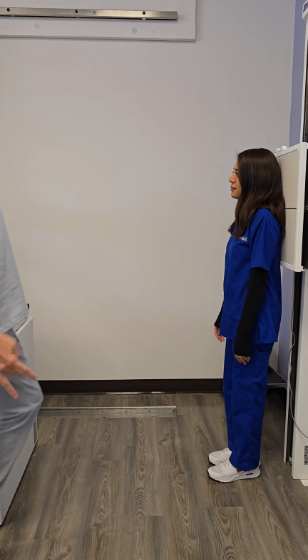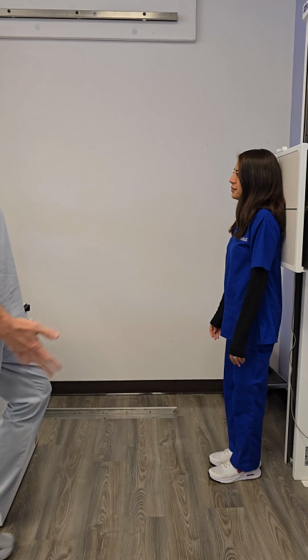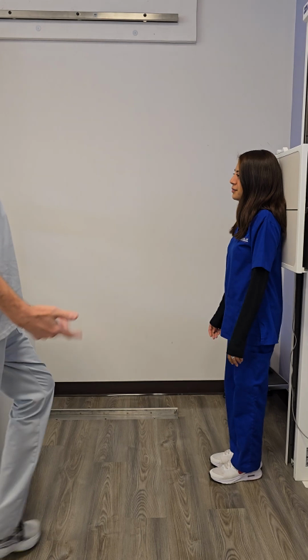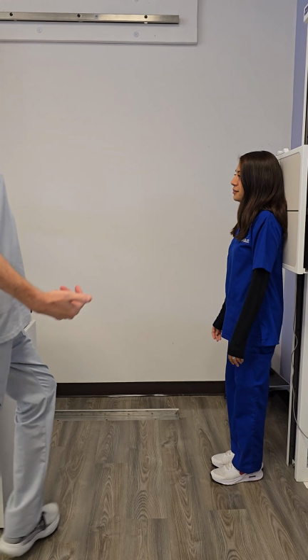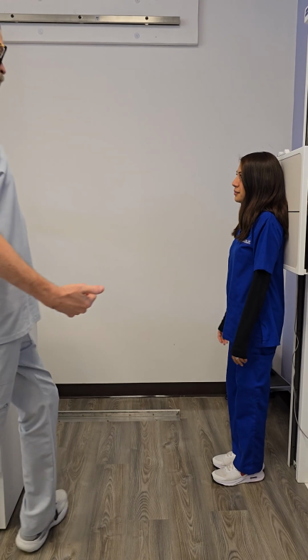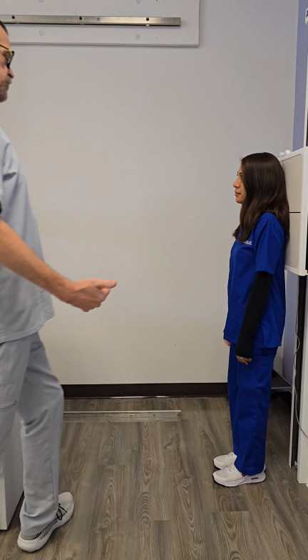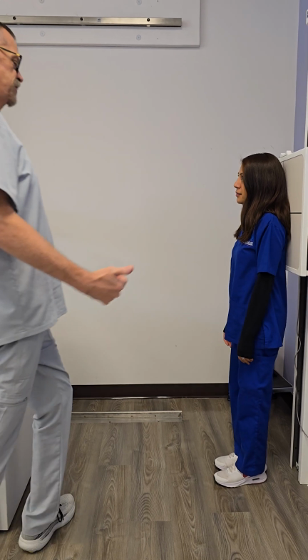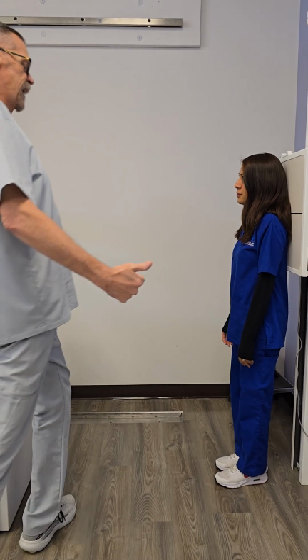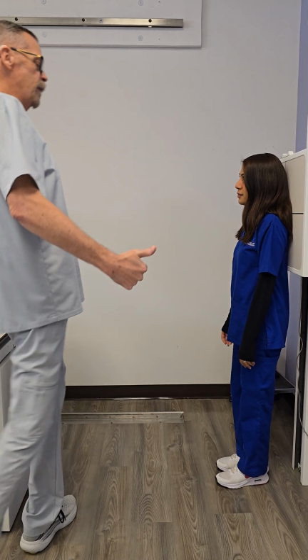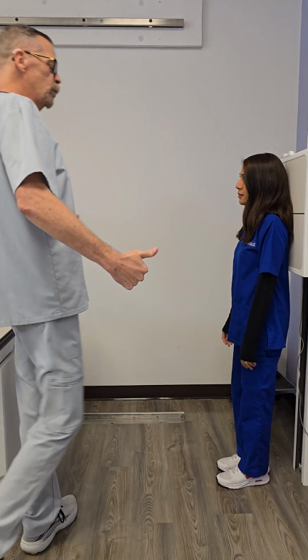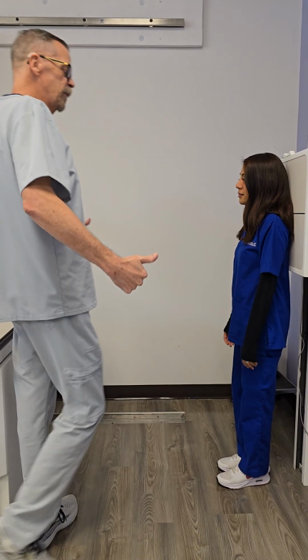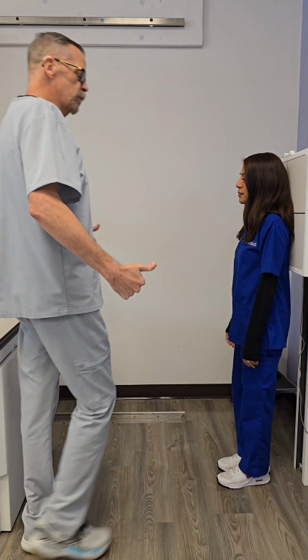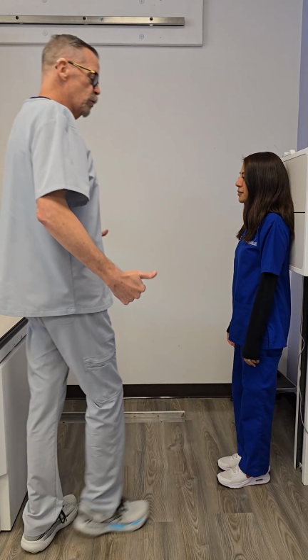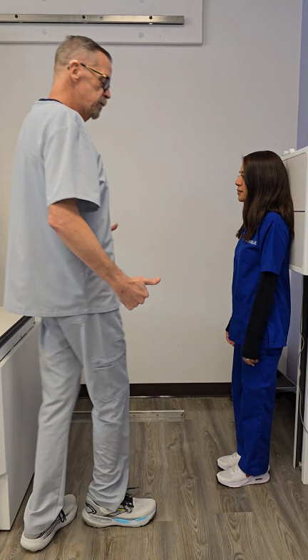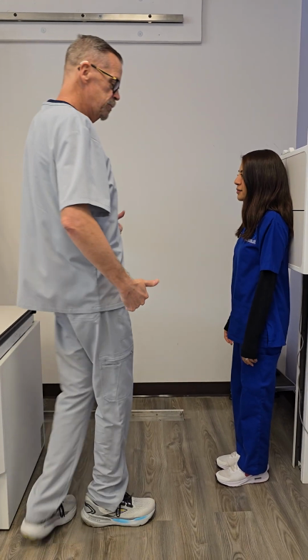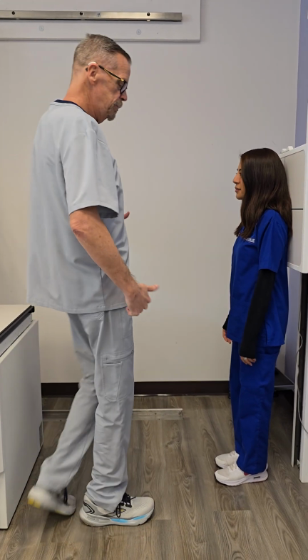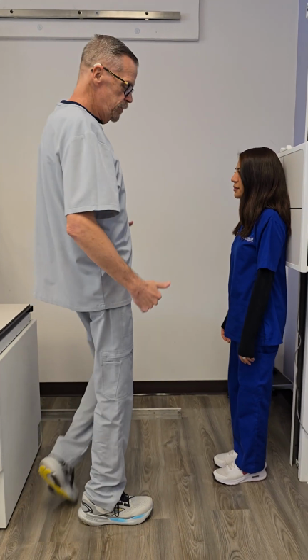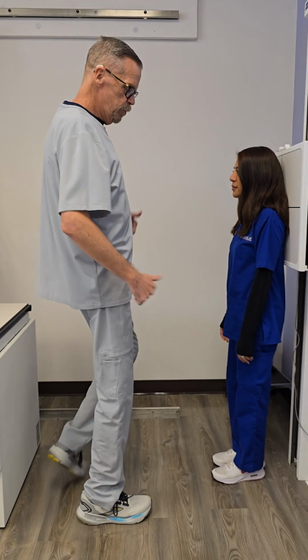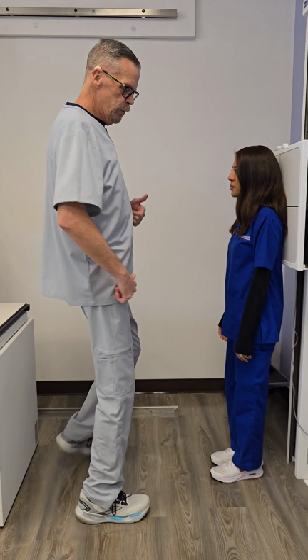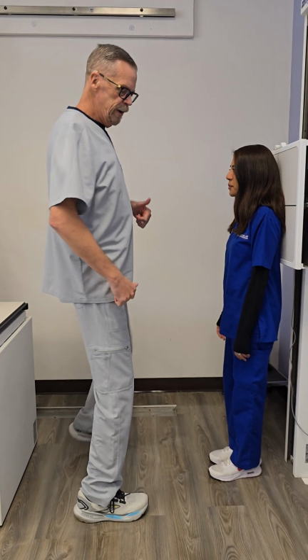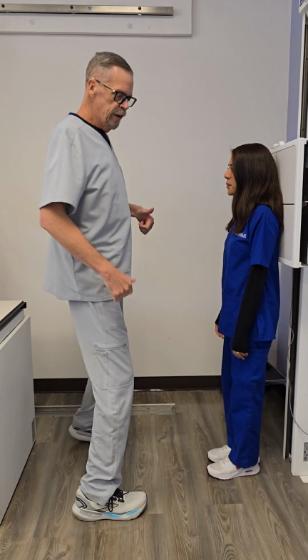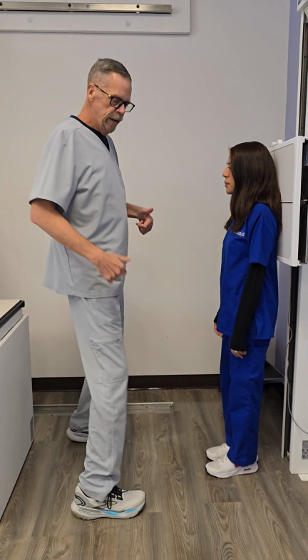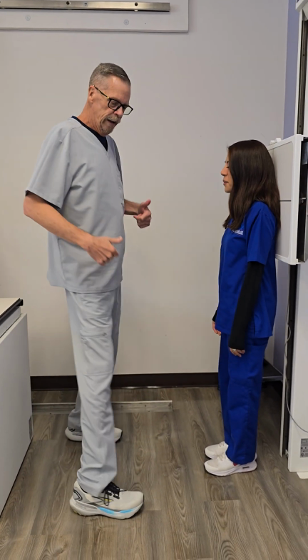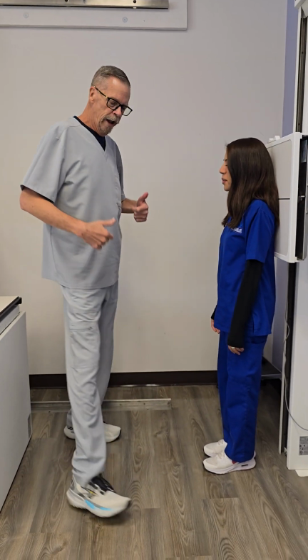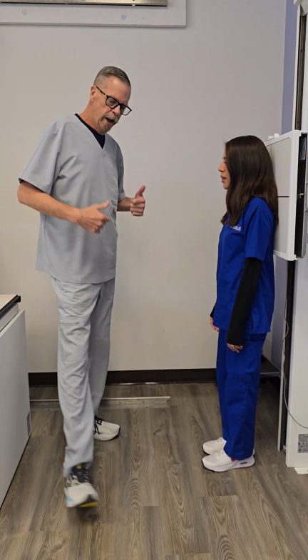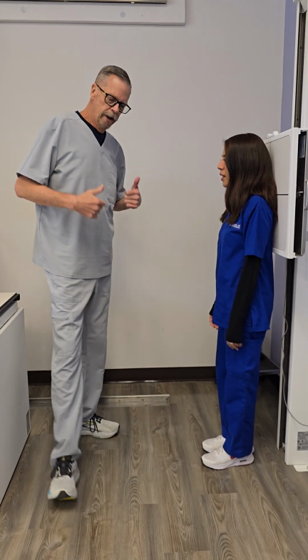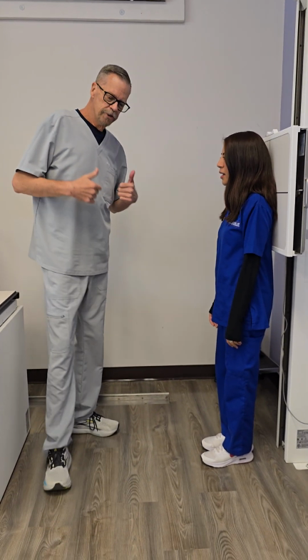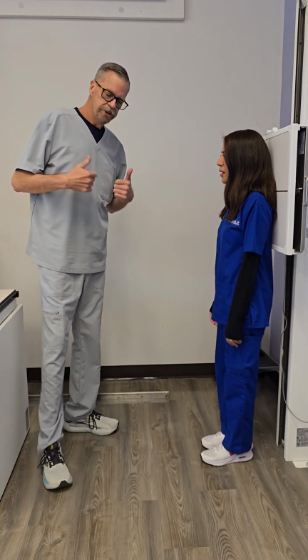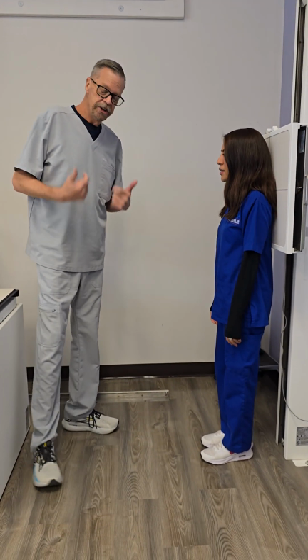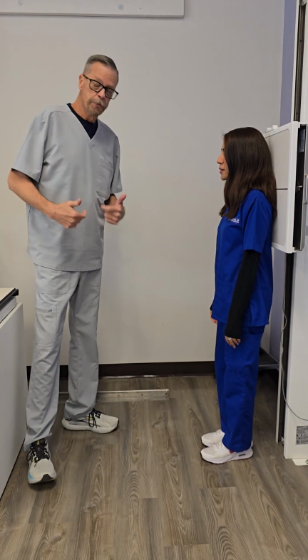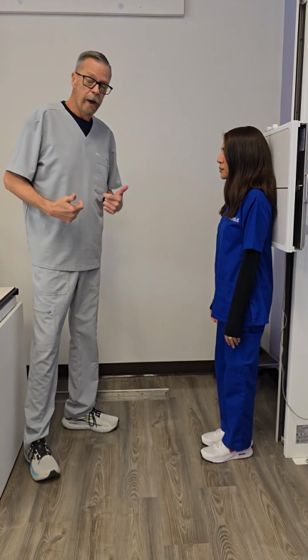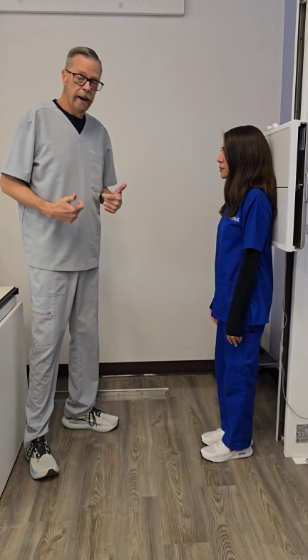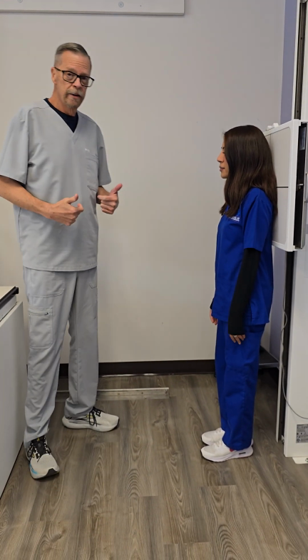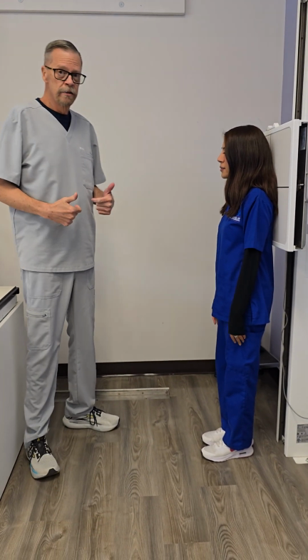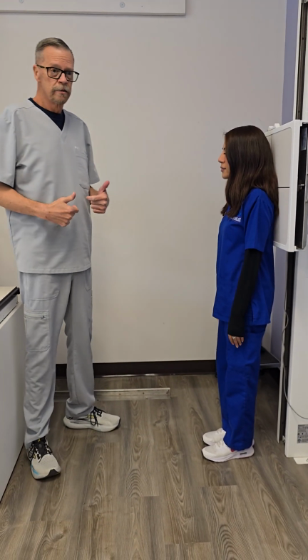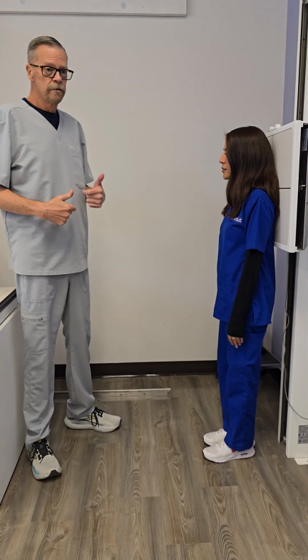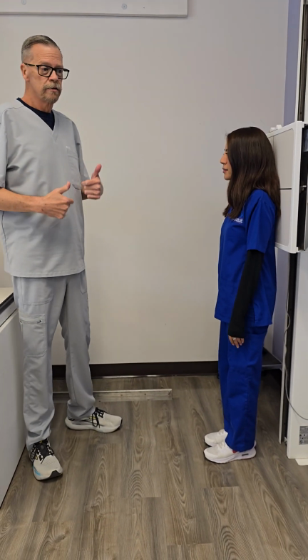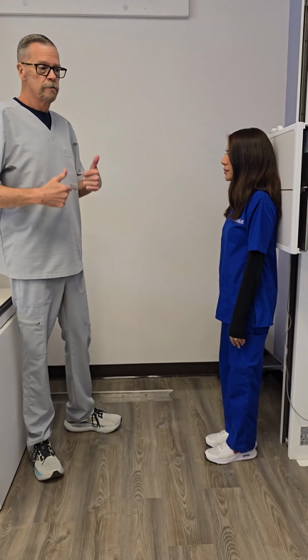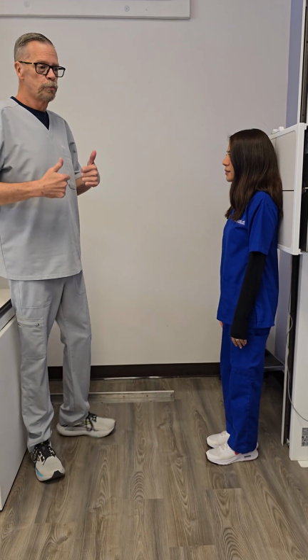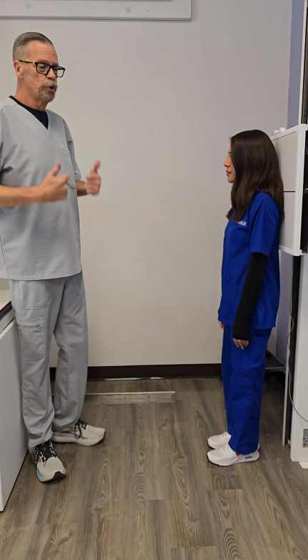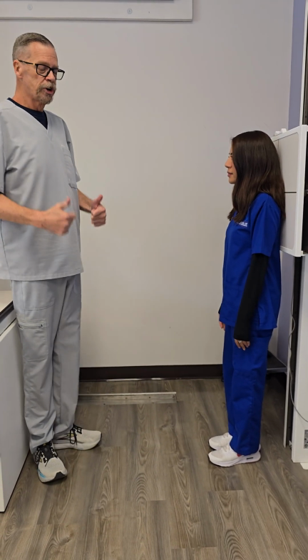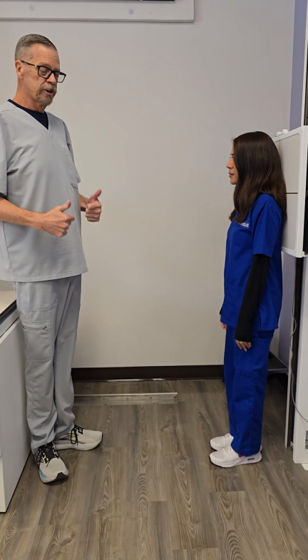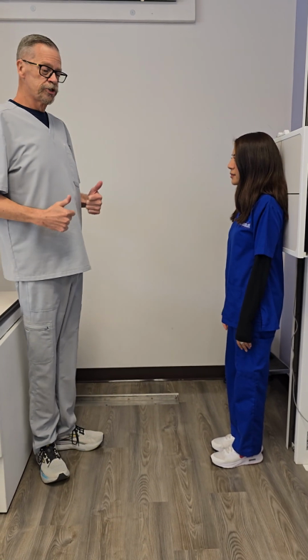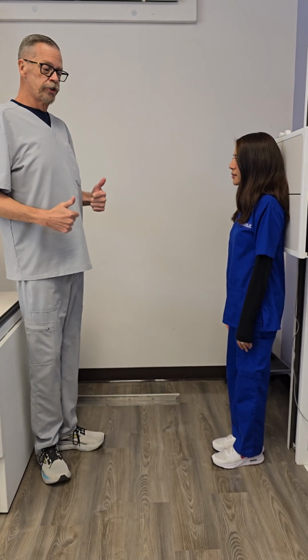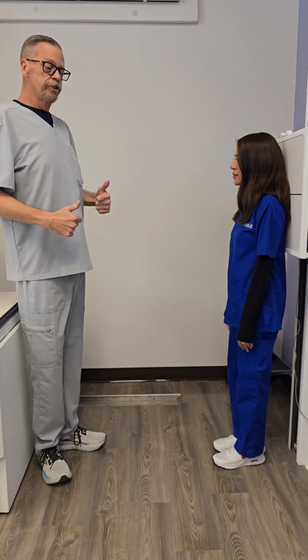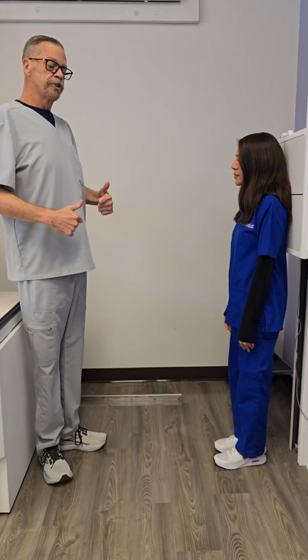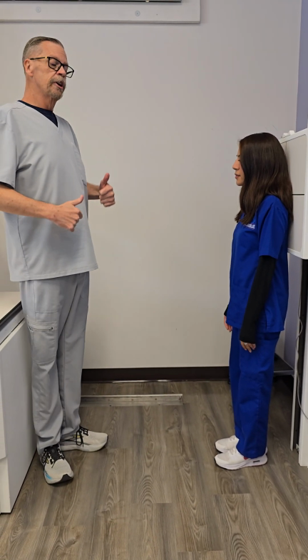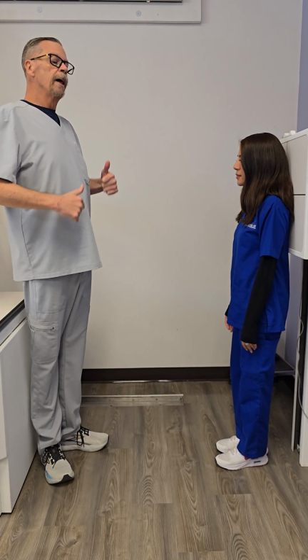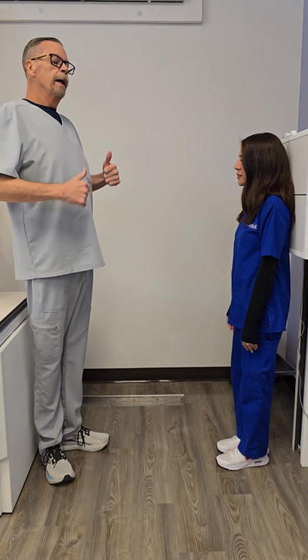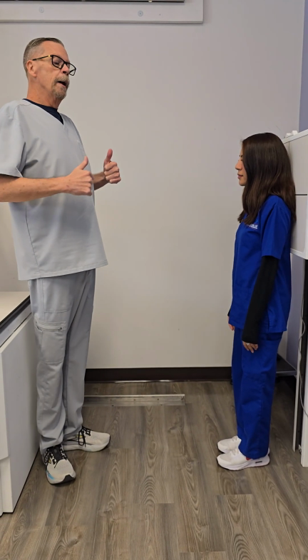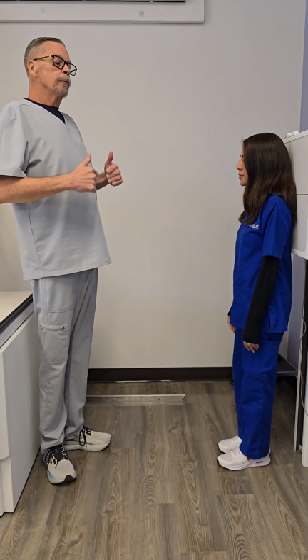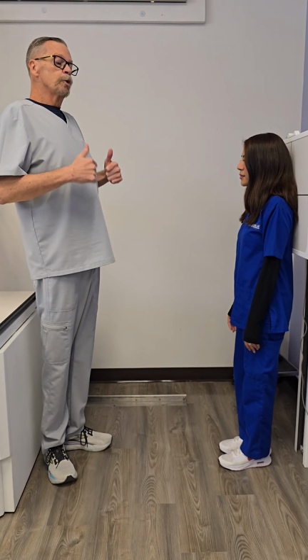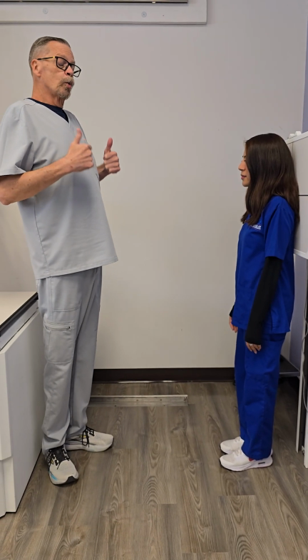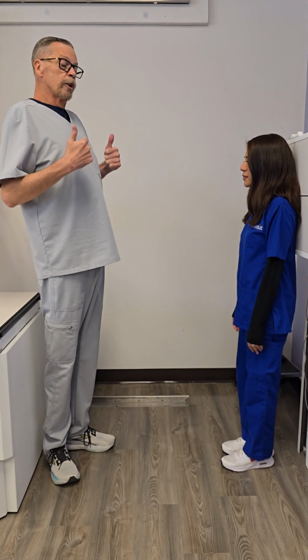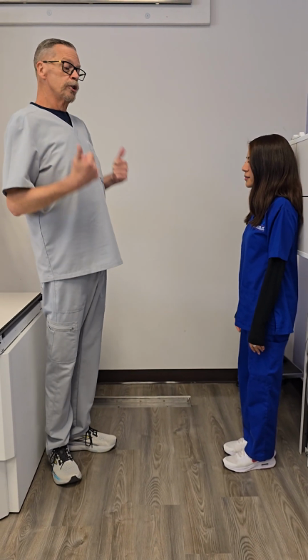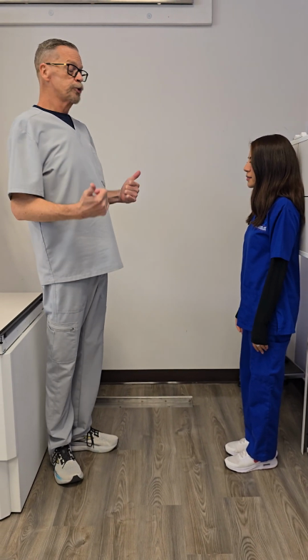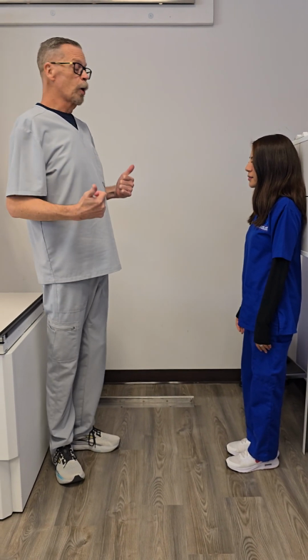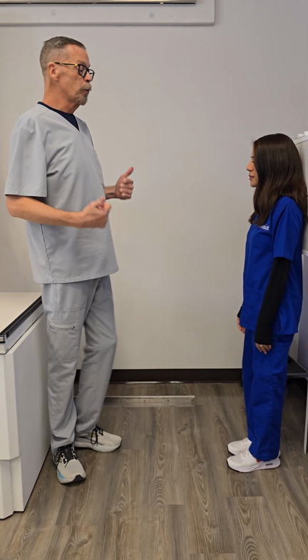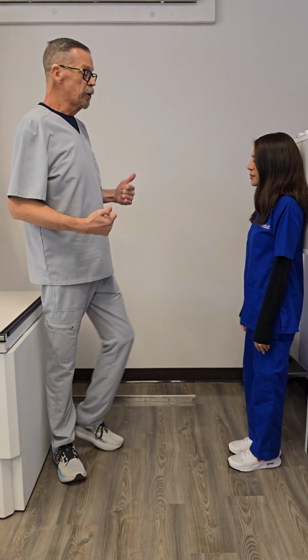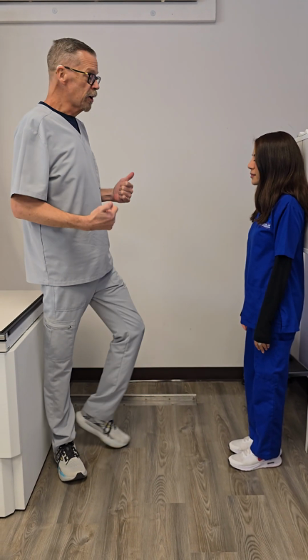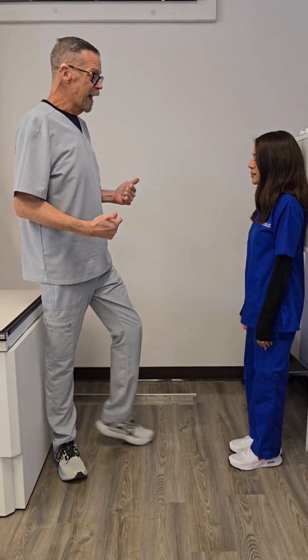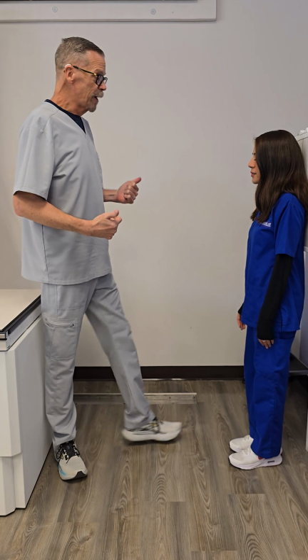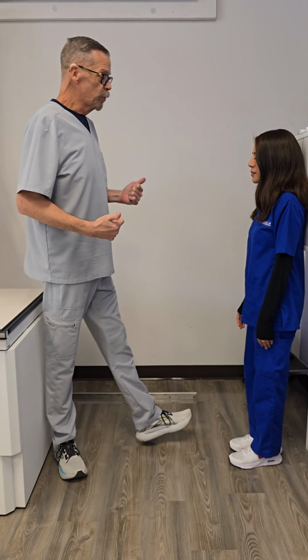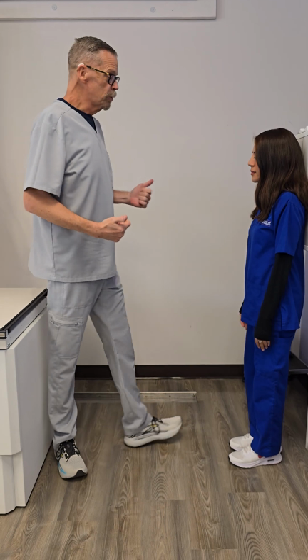Today we are going to be doing C-spine projections. We're going to start with our lateral.